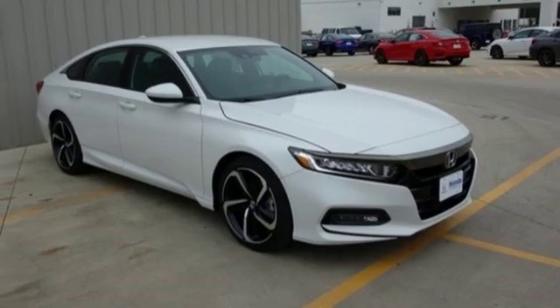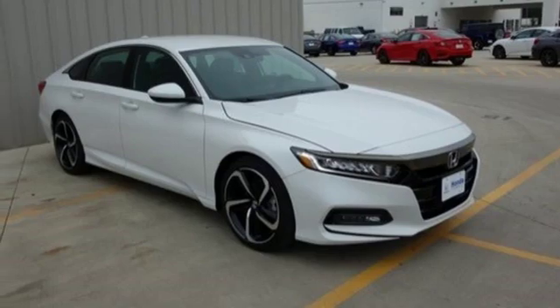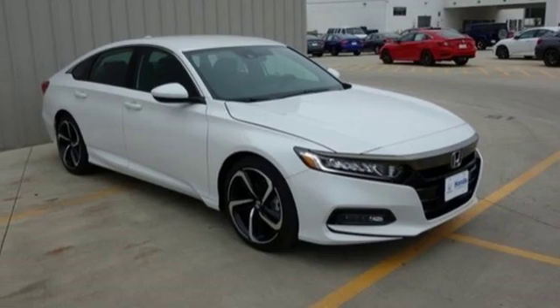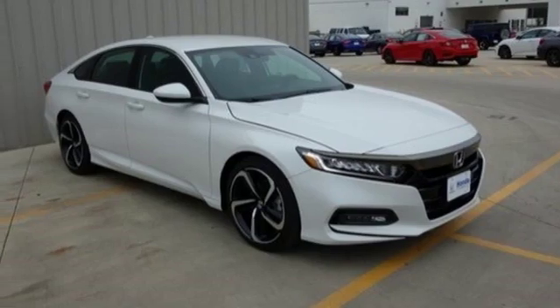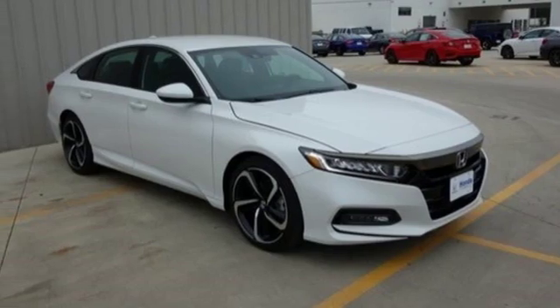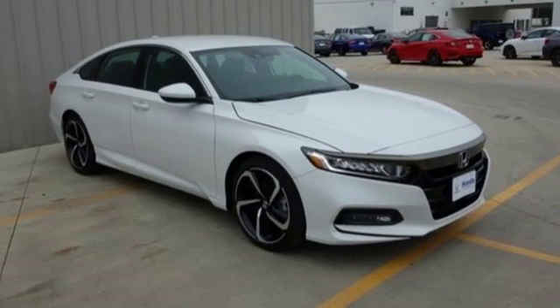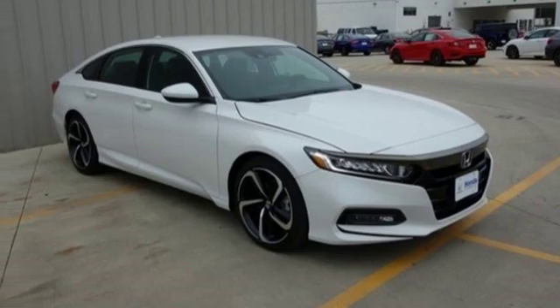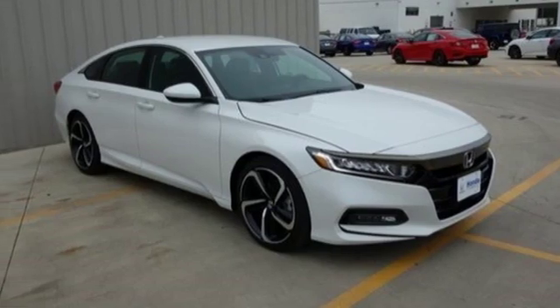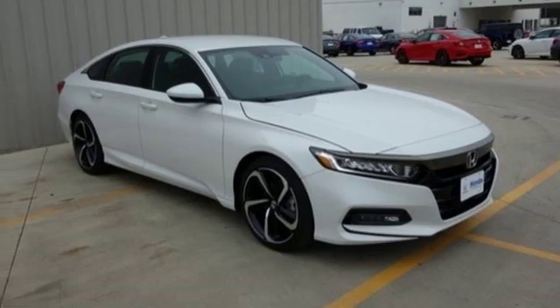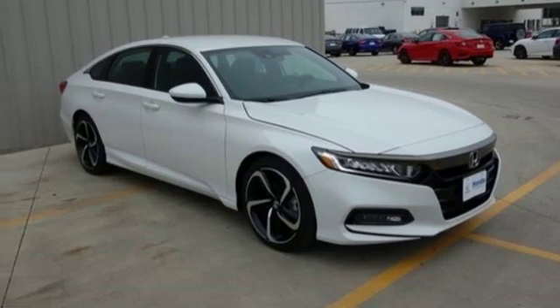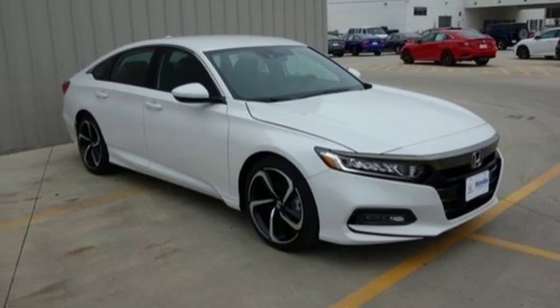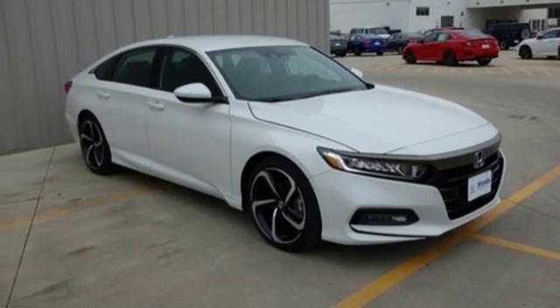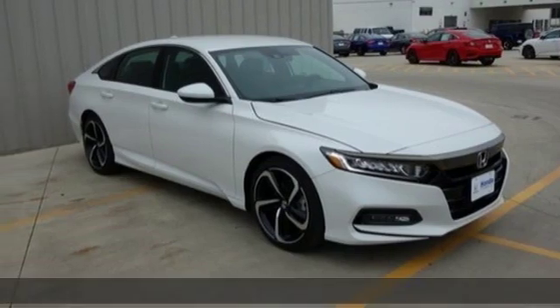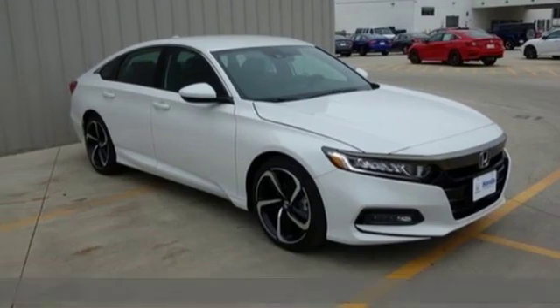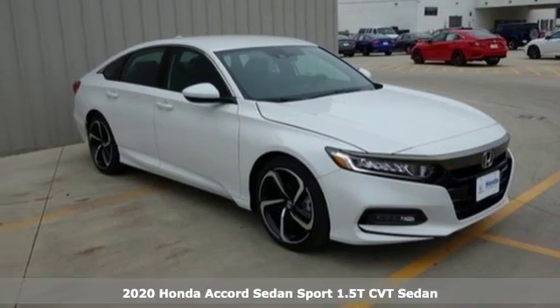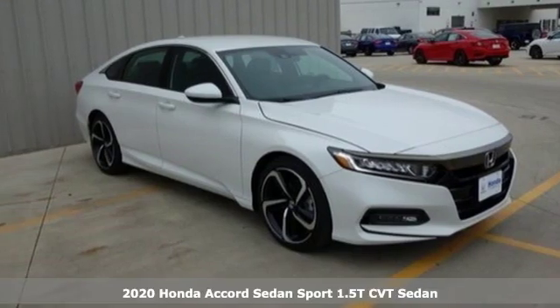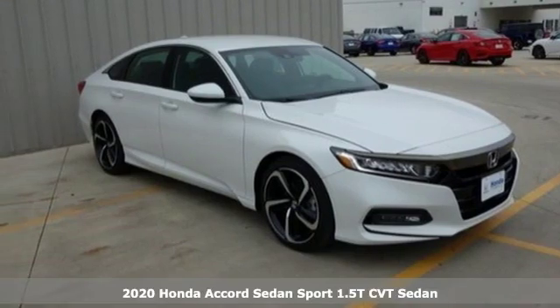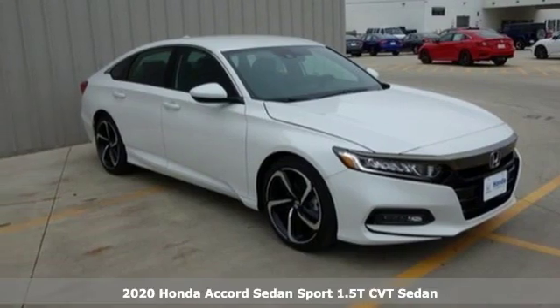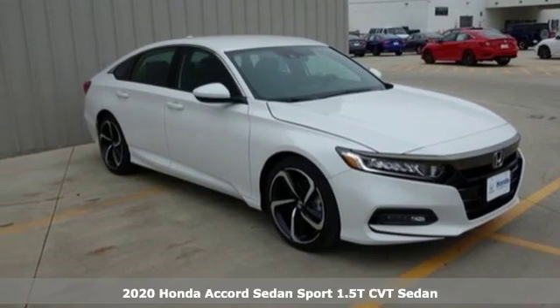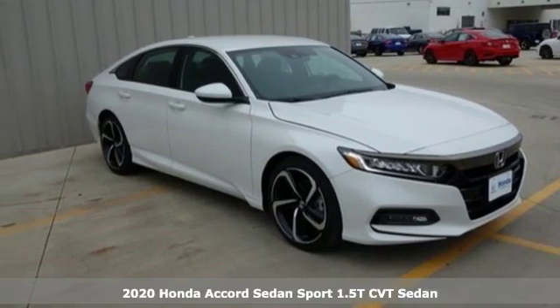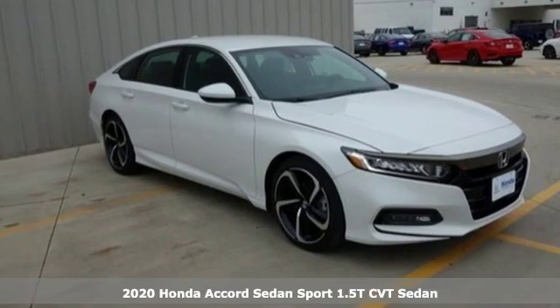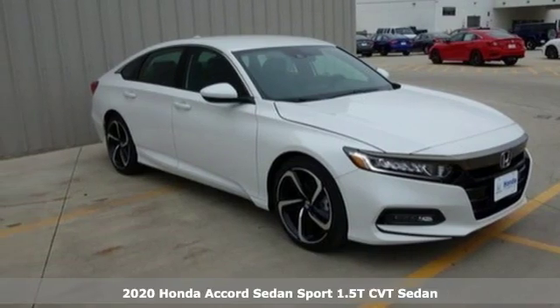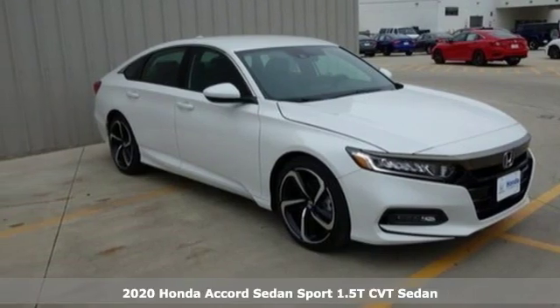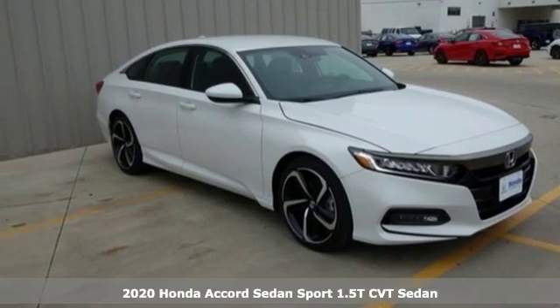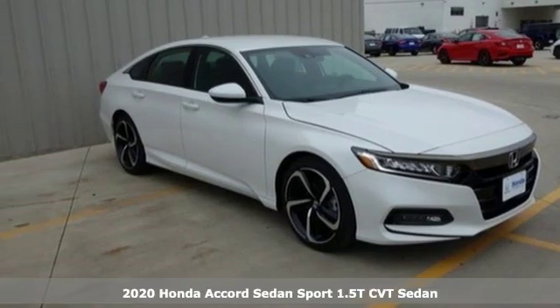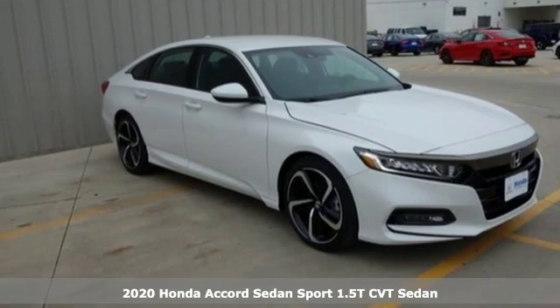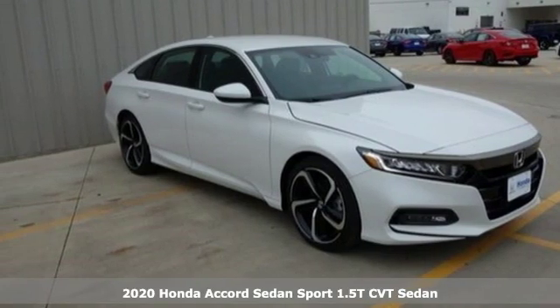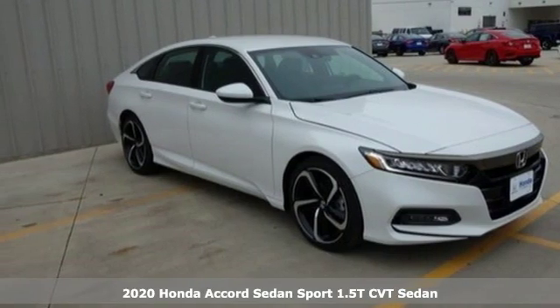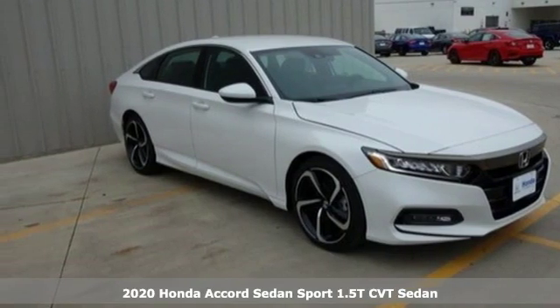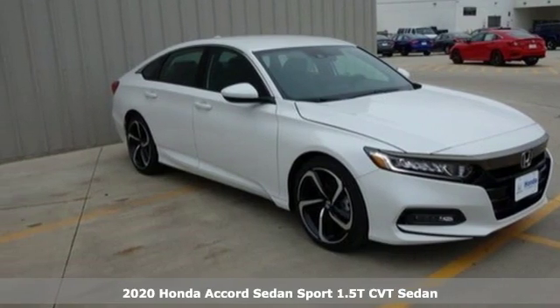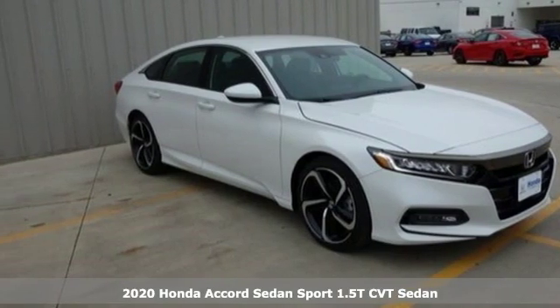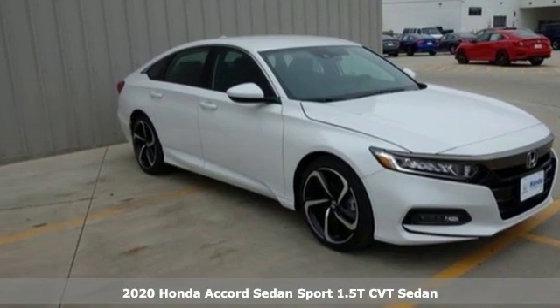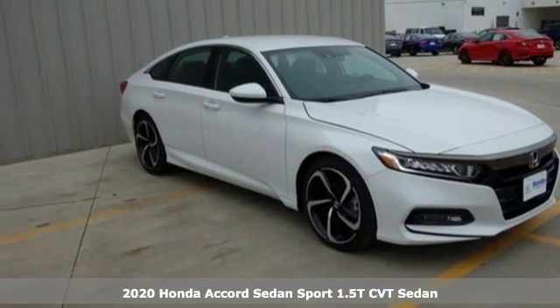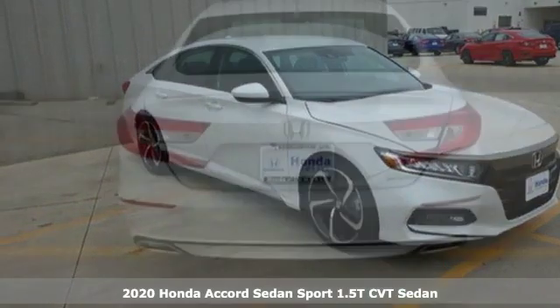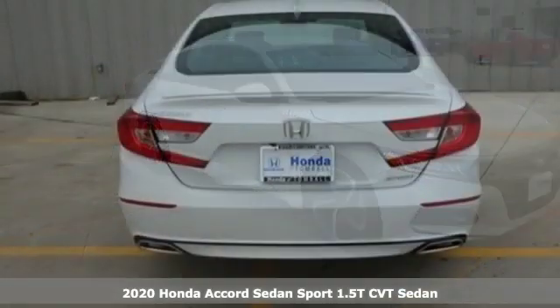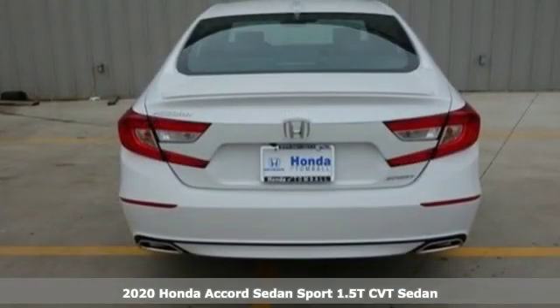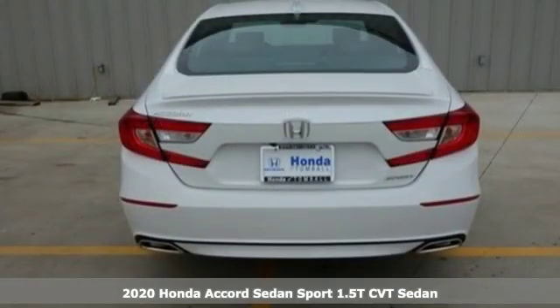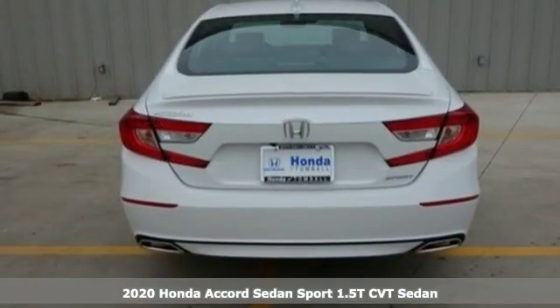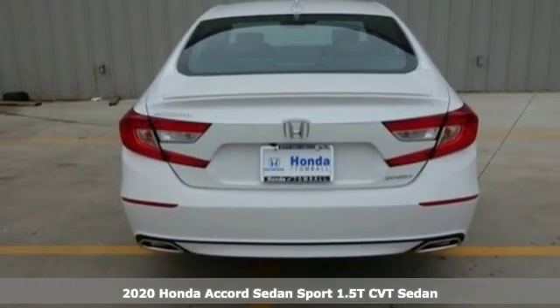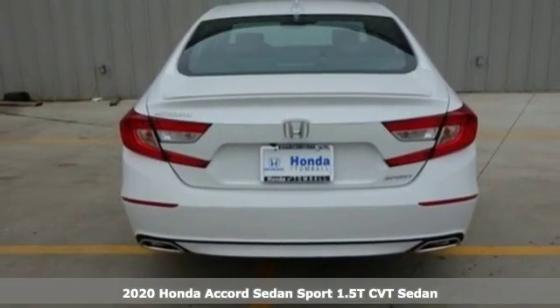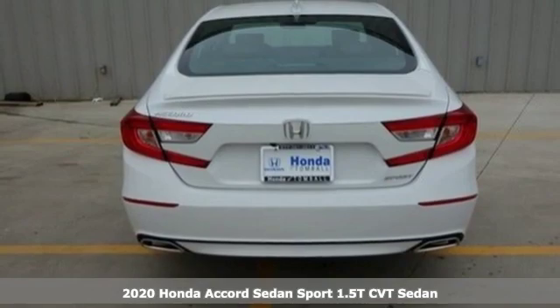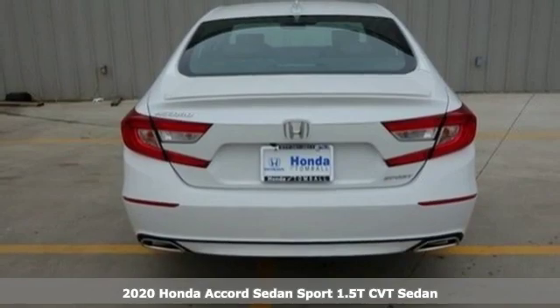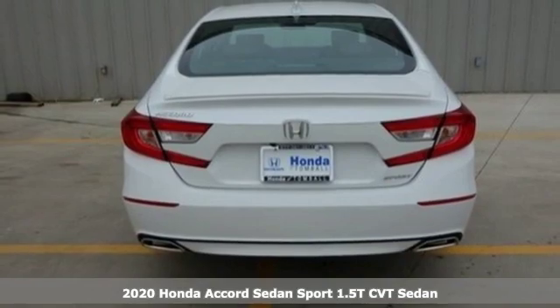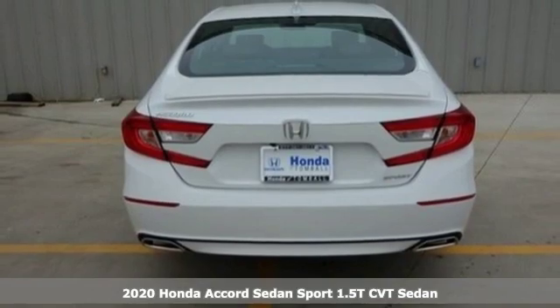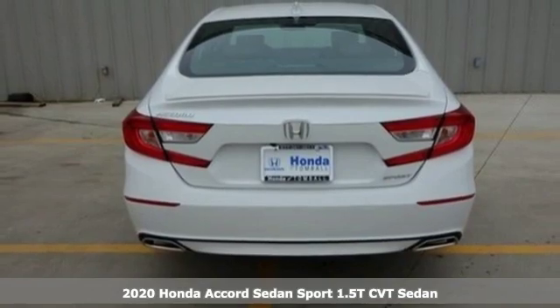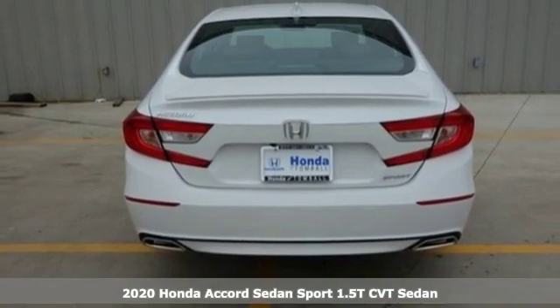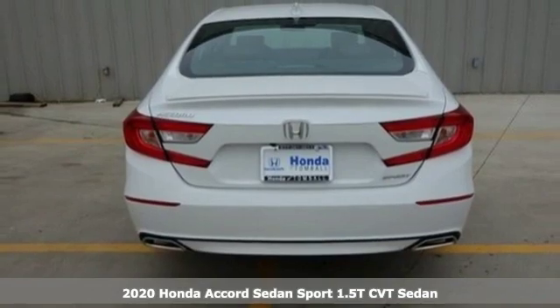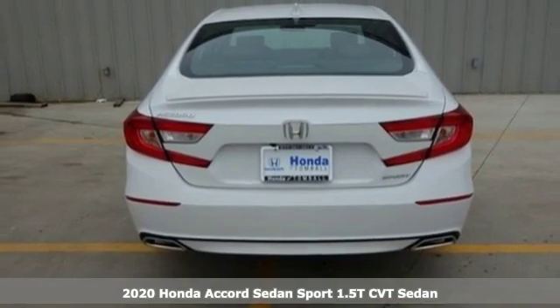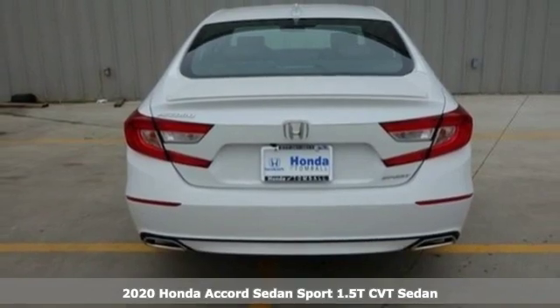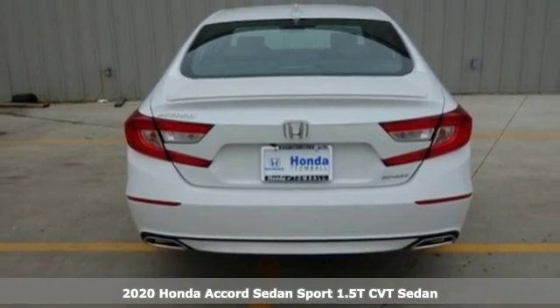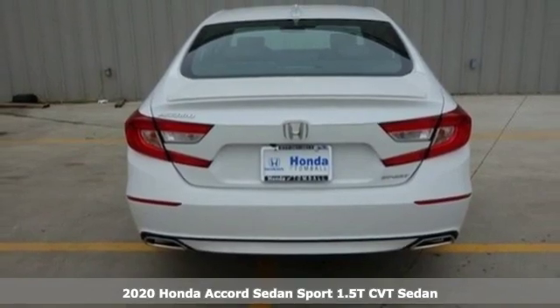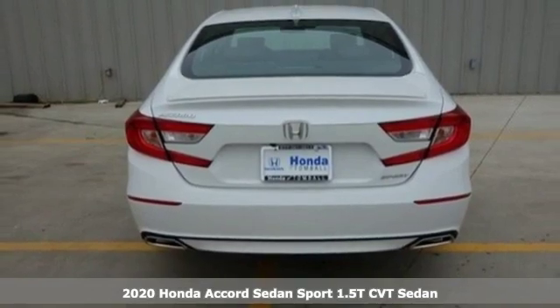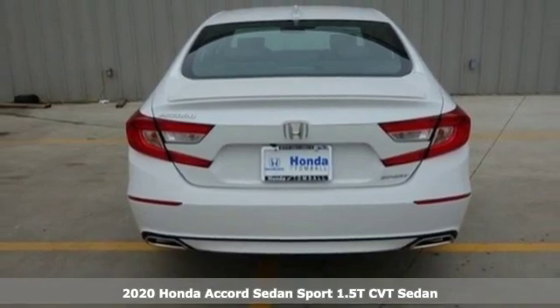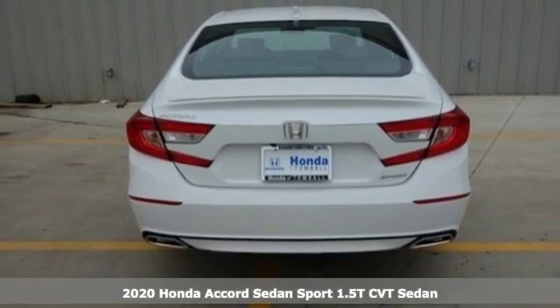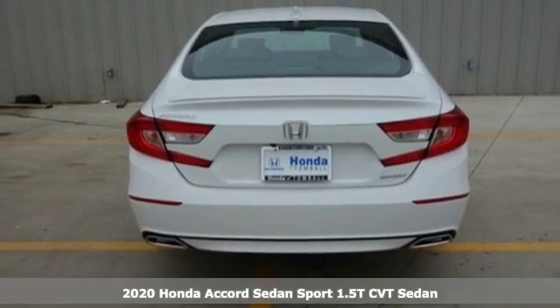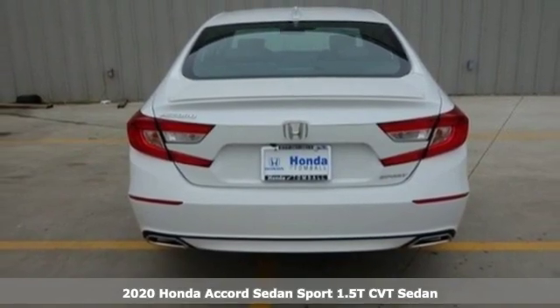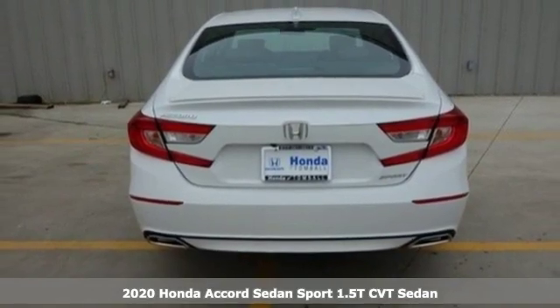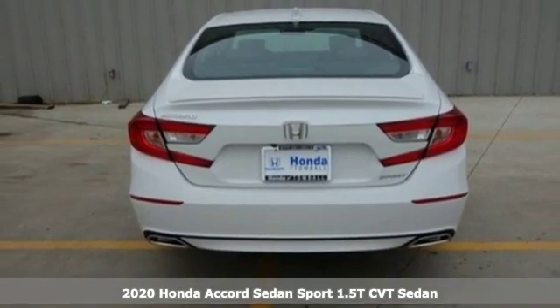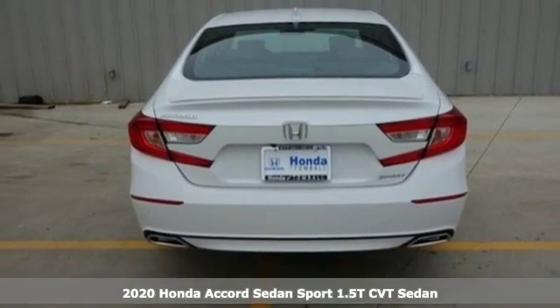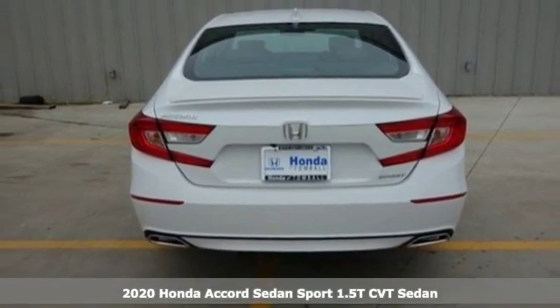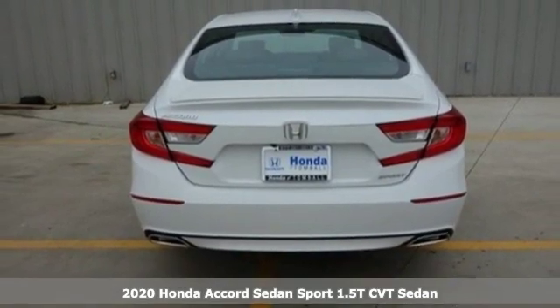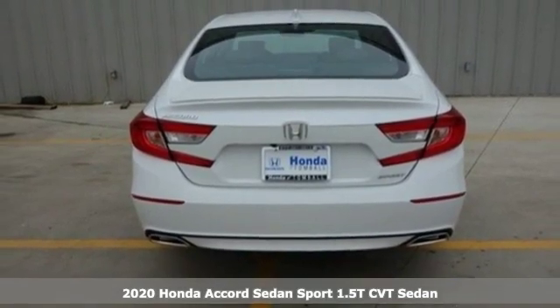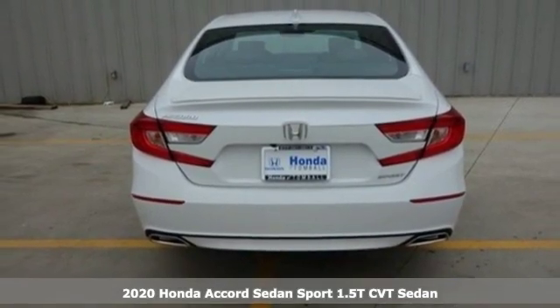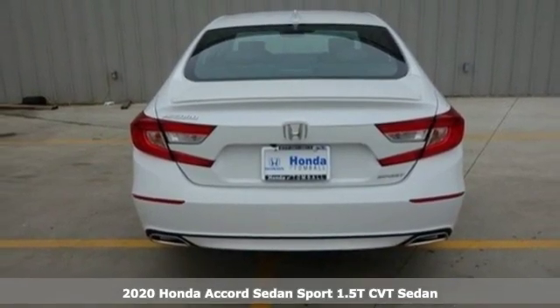It's a new 2020 Honda Accord sedan. Honda made no compromises with this luxurious and practical Accord.